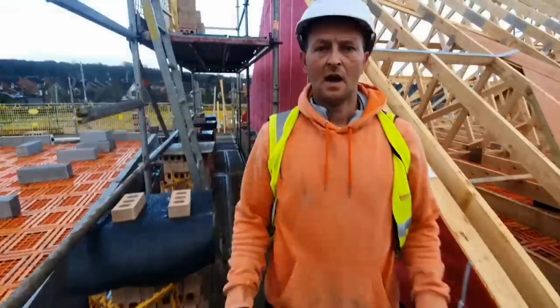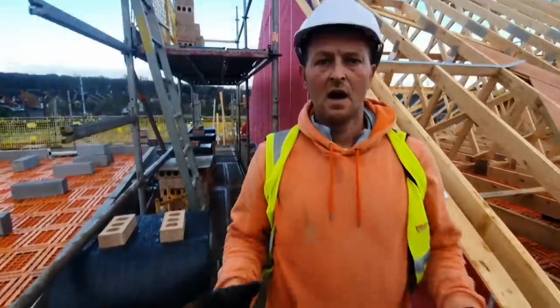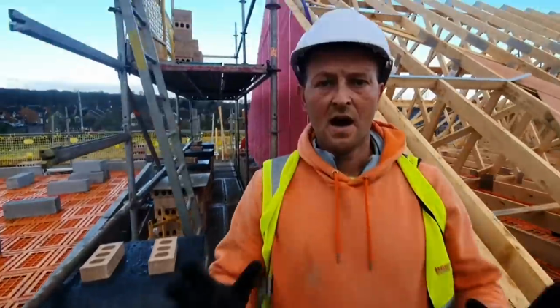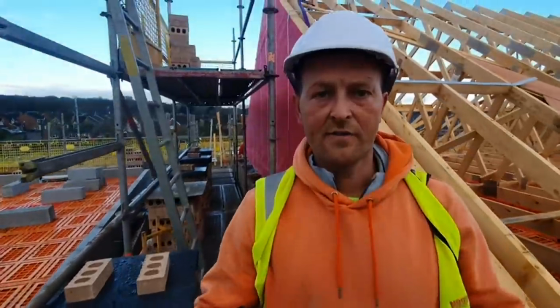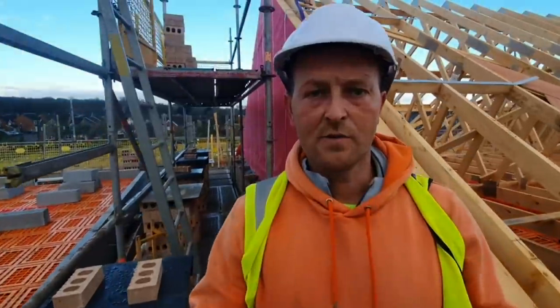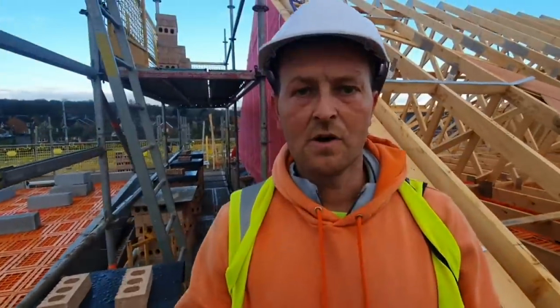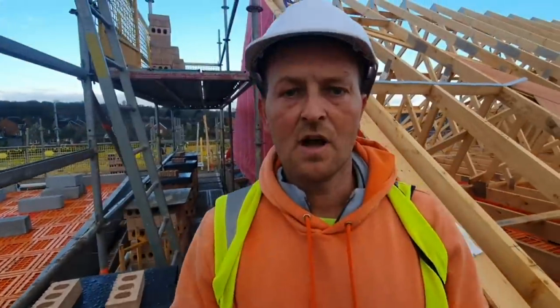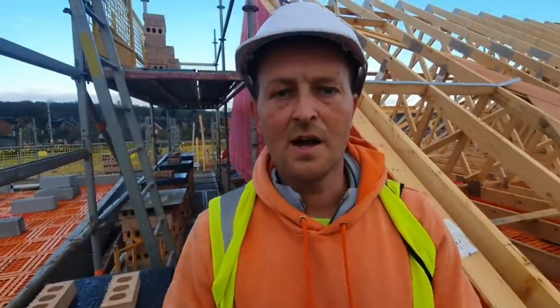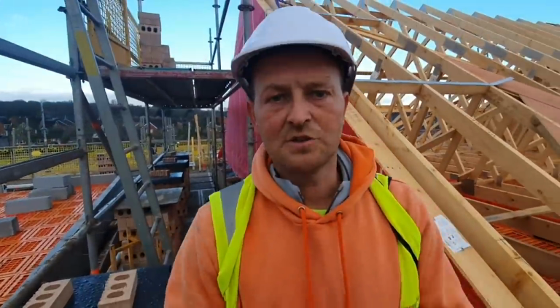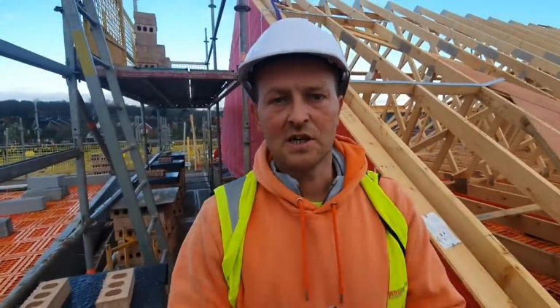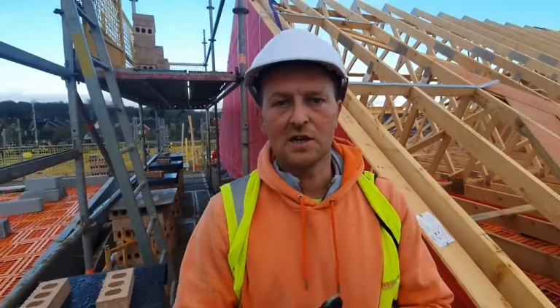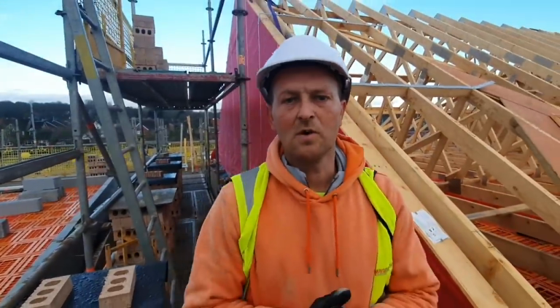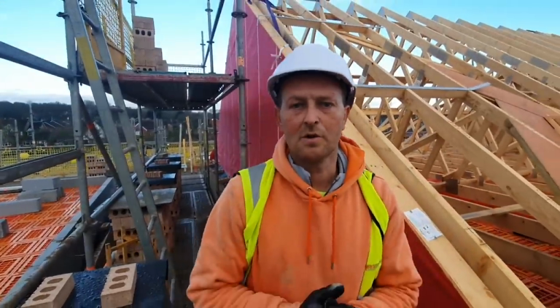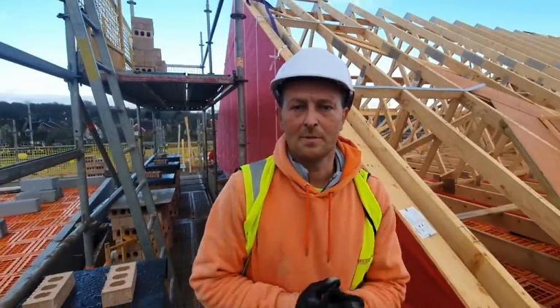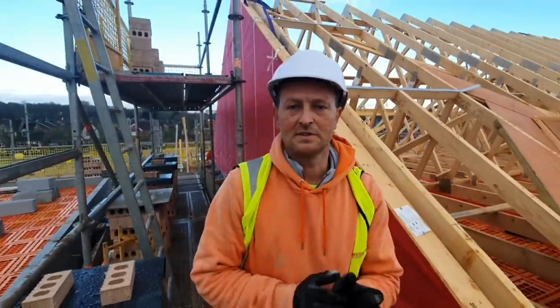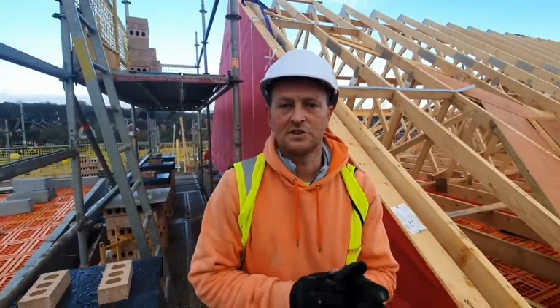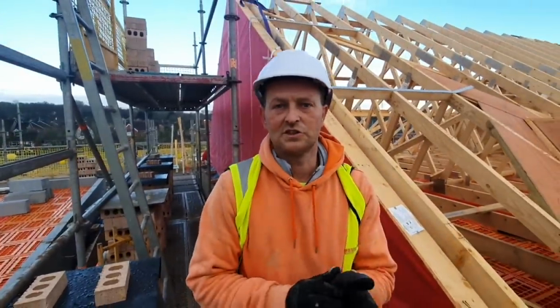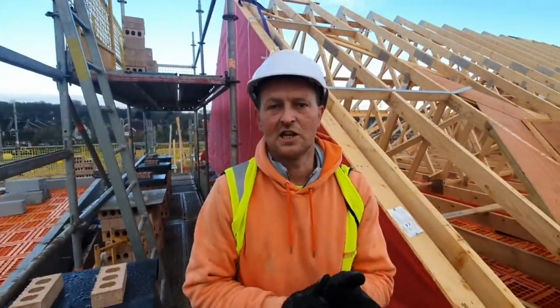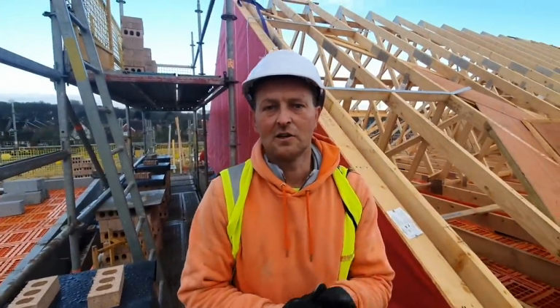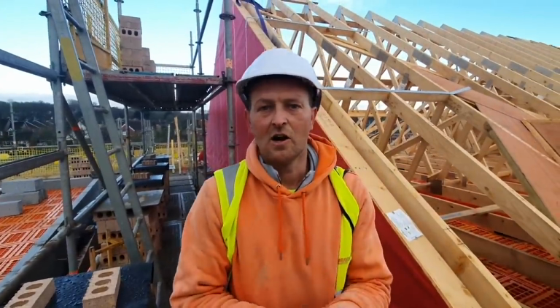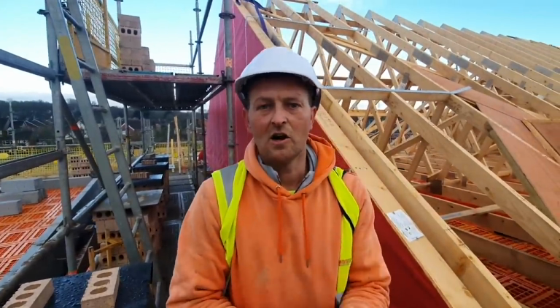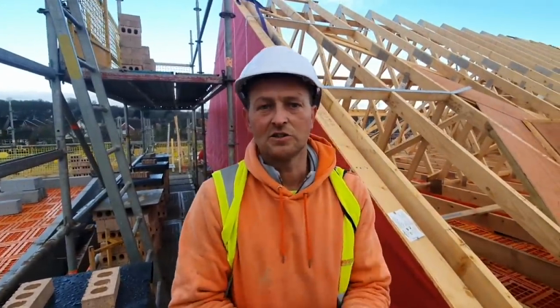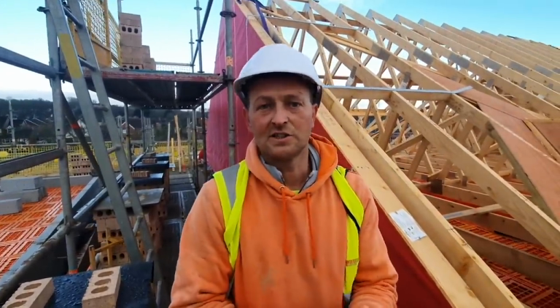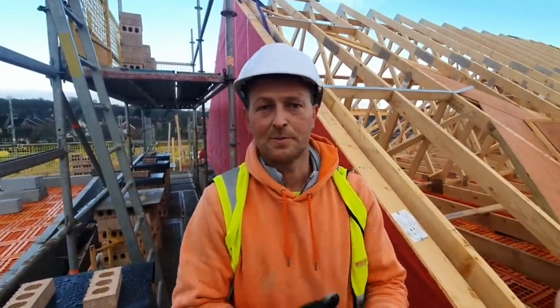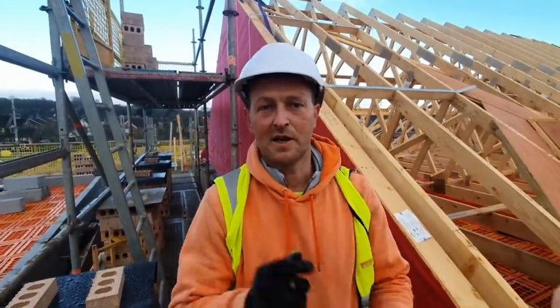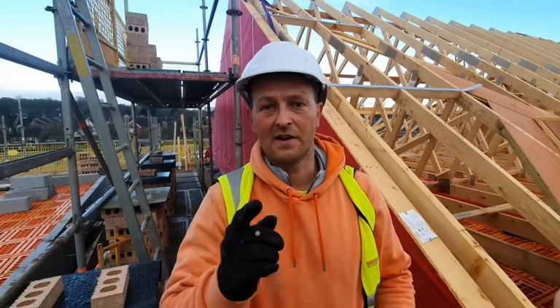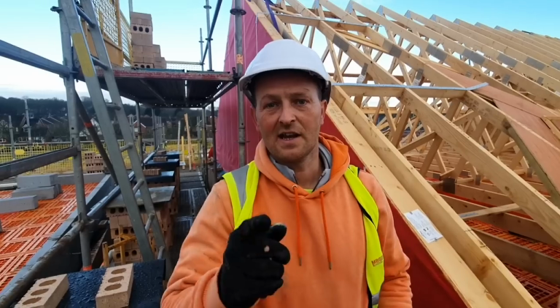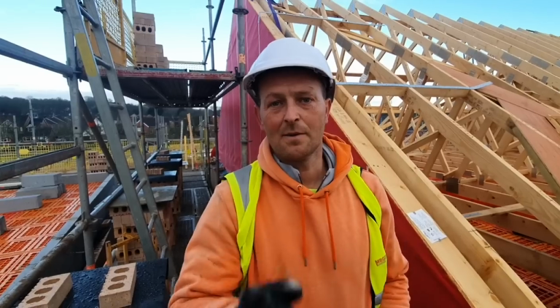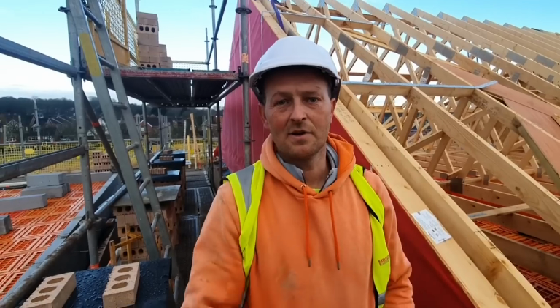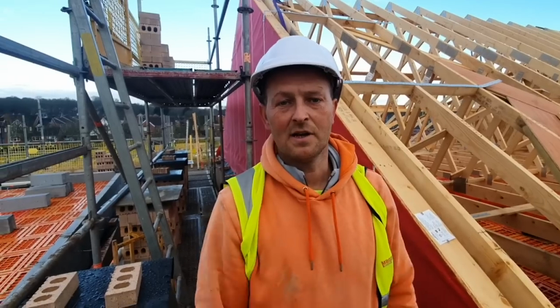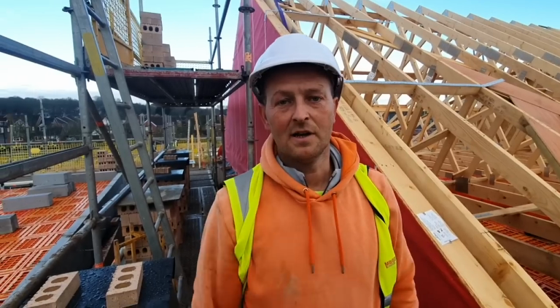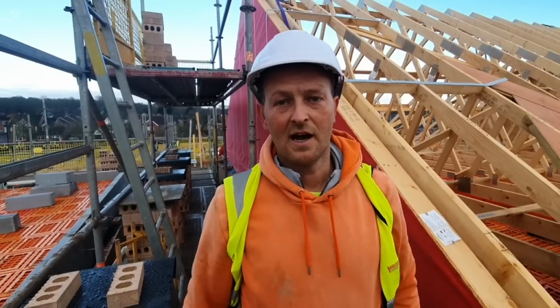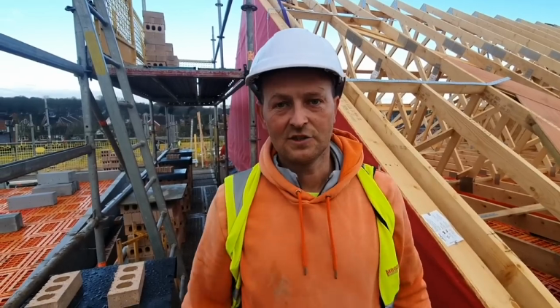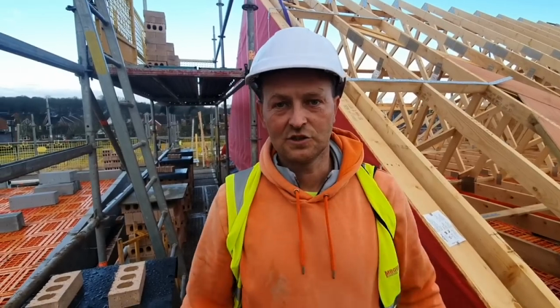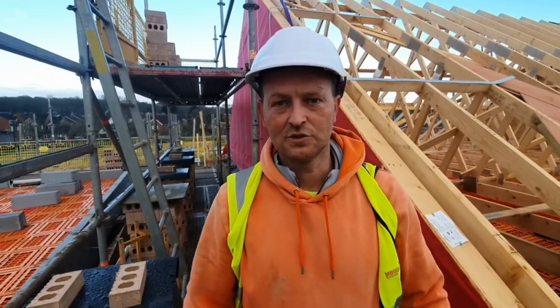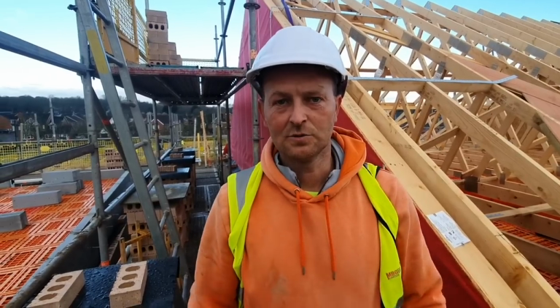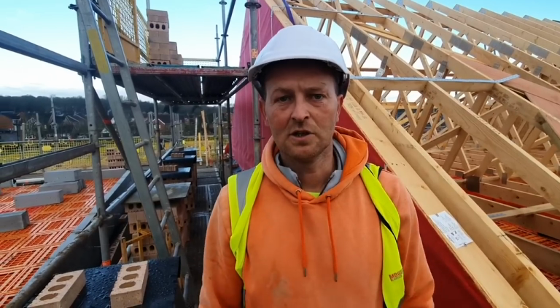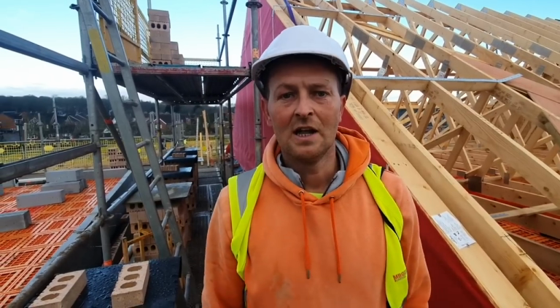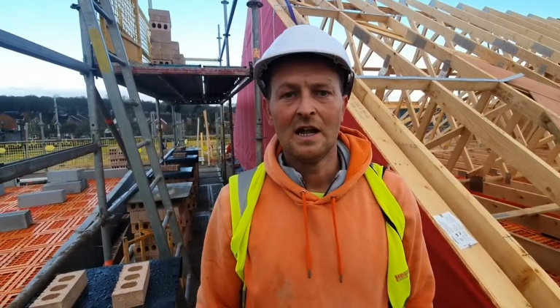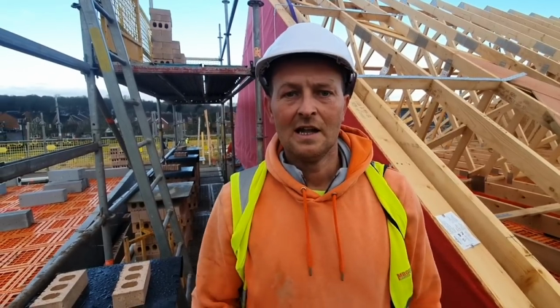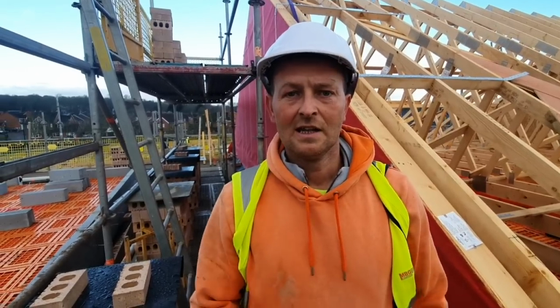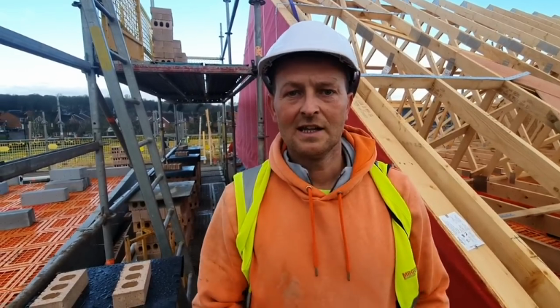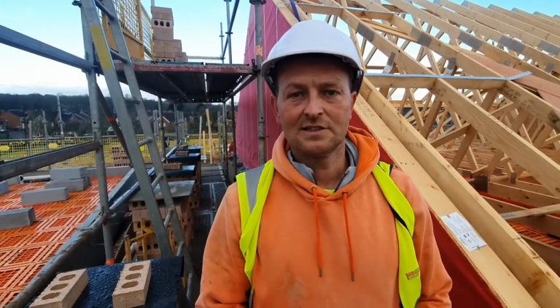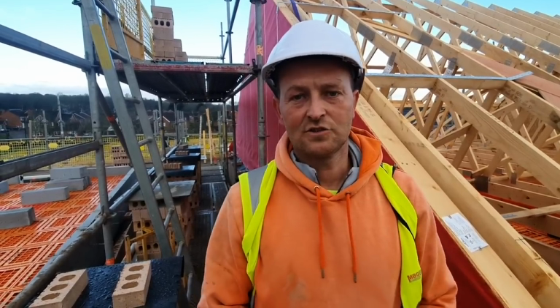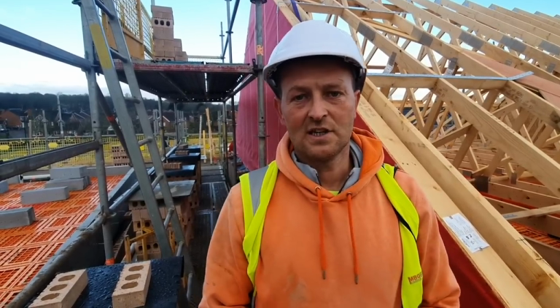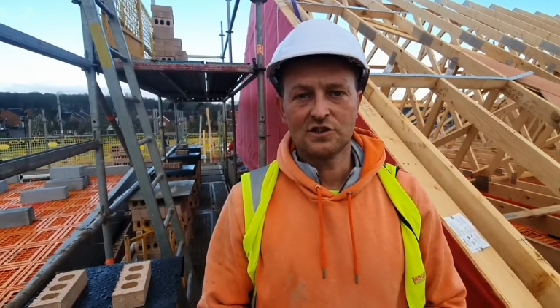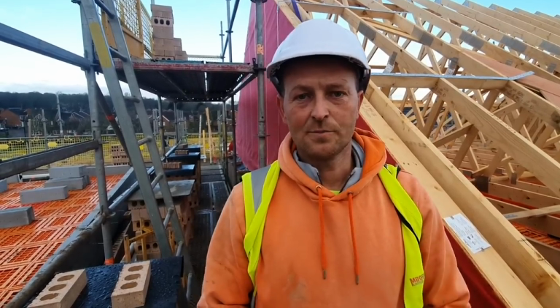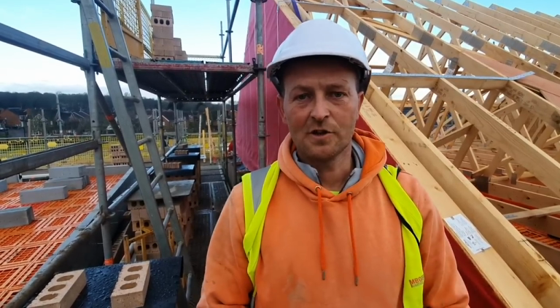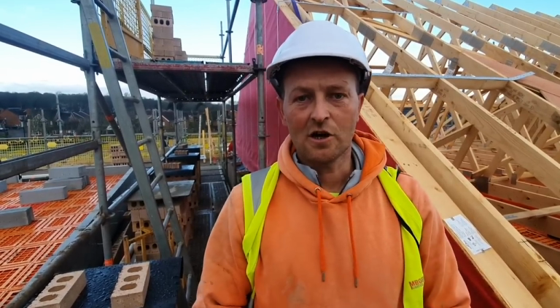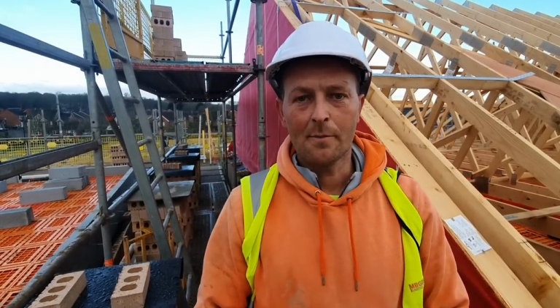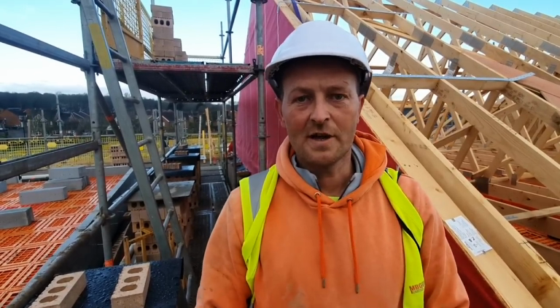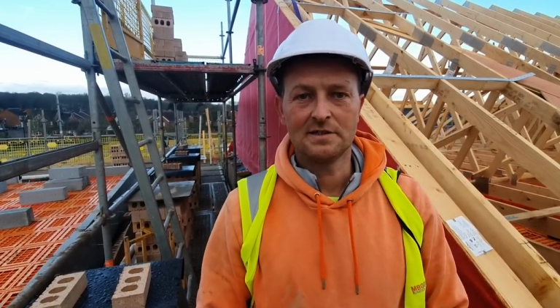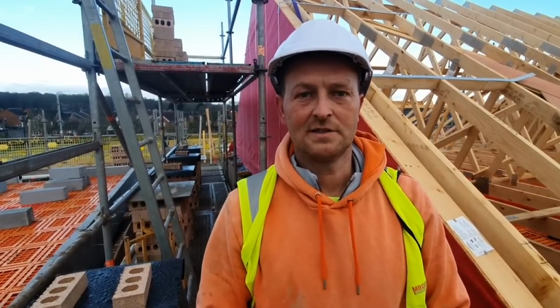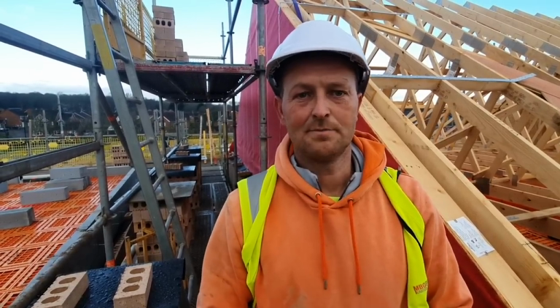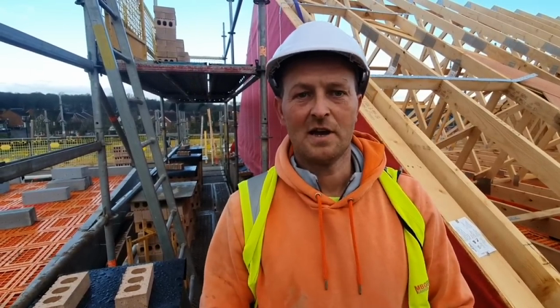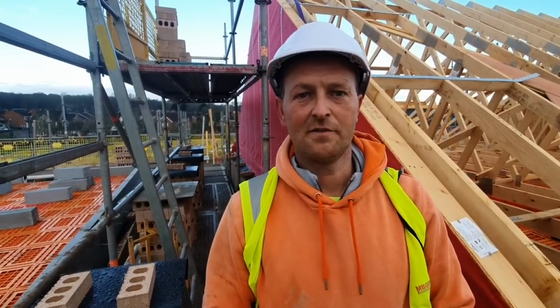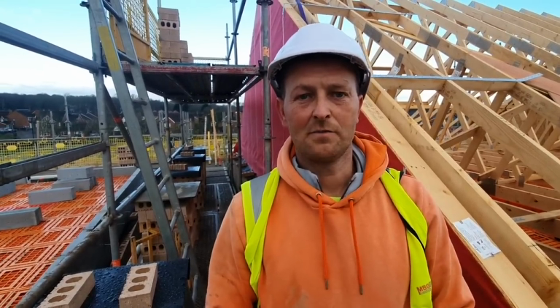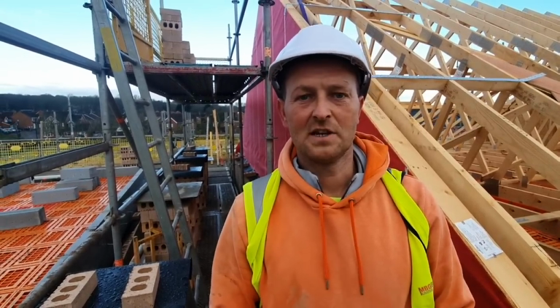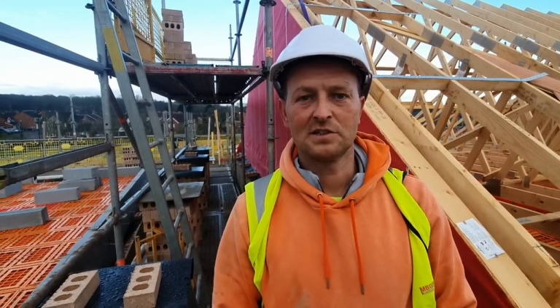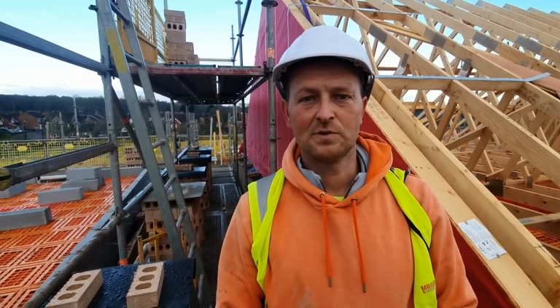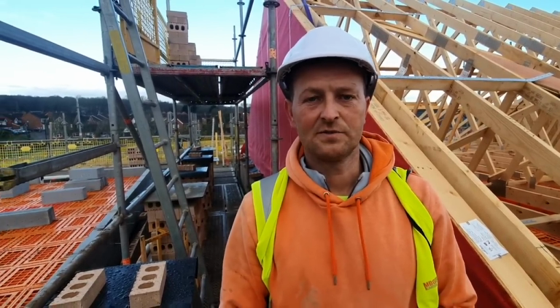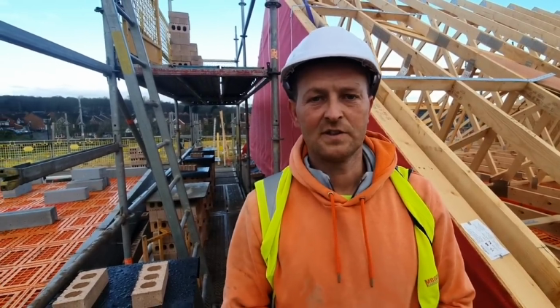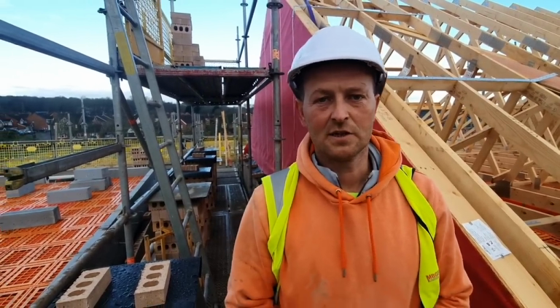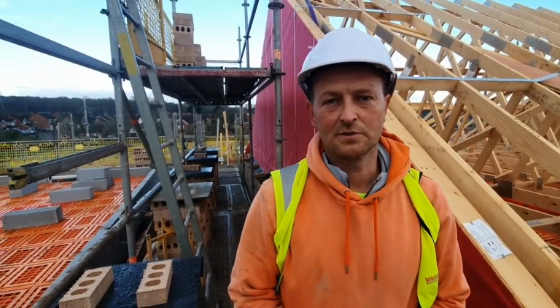Hi everyone, I'm Changi, welcome back to the channel. Ozzy is behind the camera as usual. Let's address some of the comments made from last week's videos.